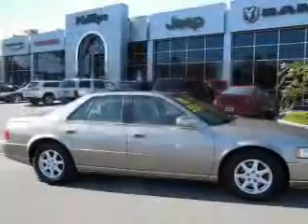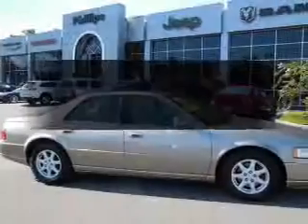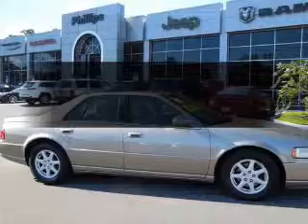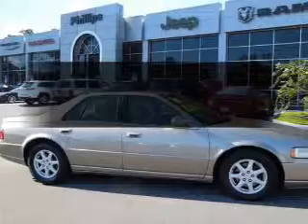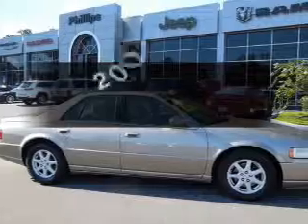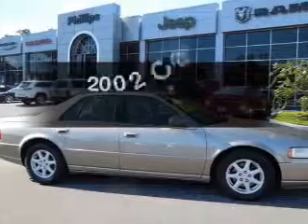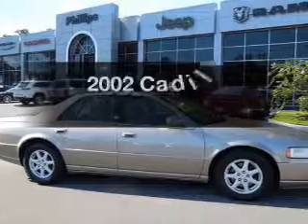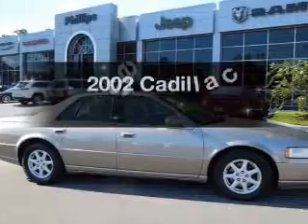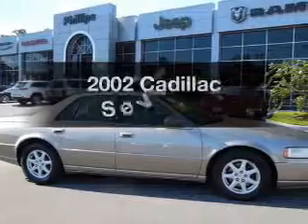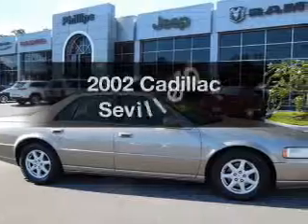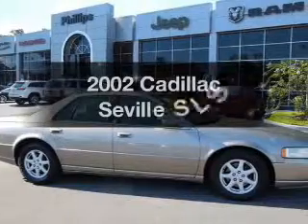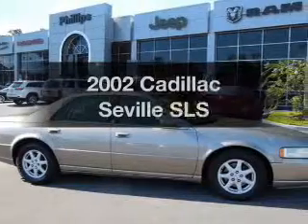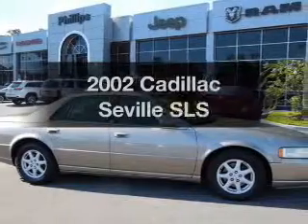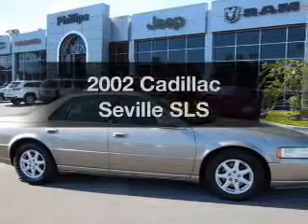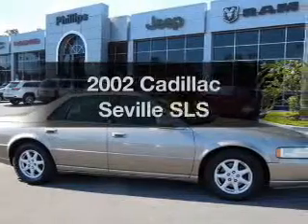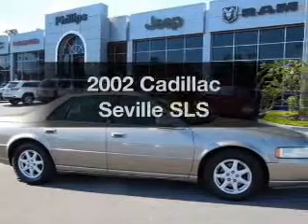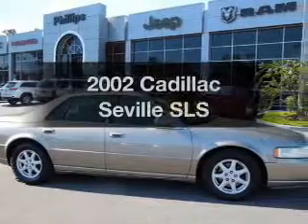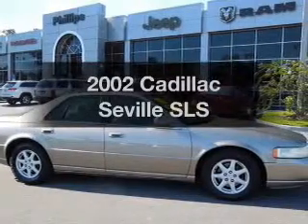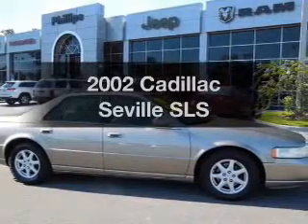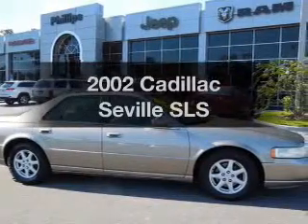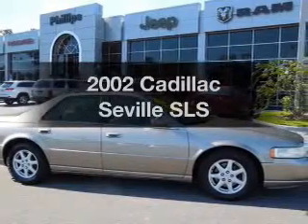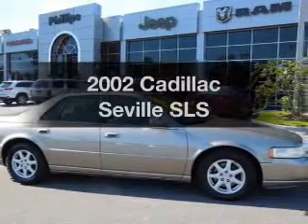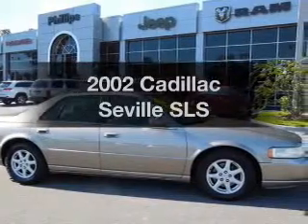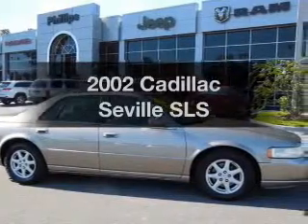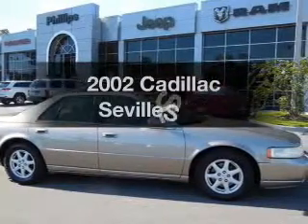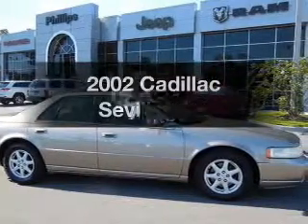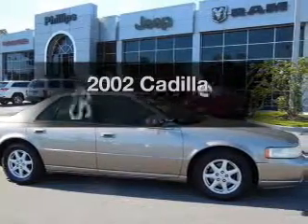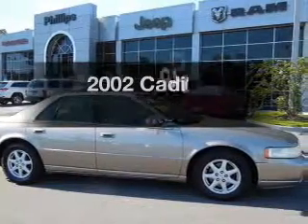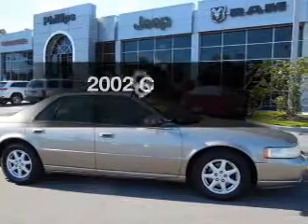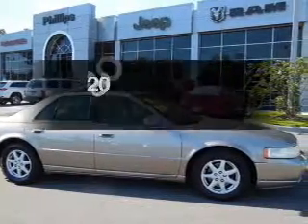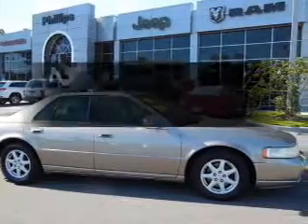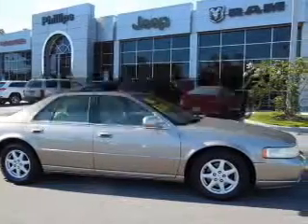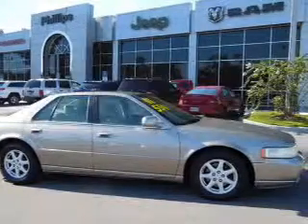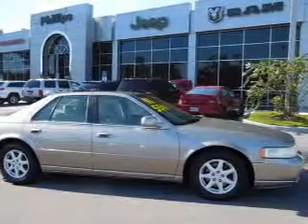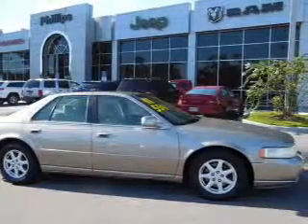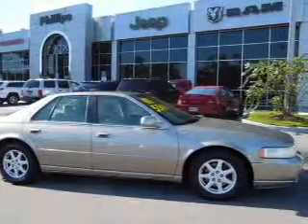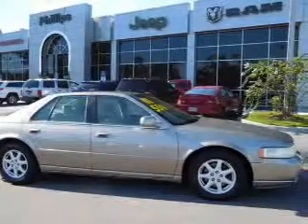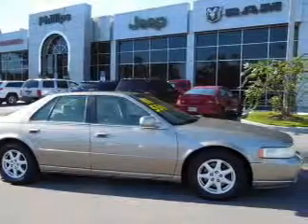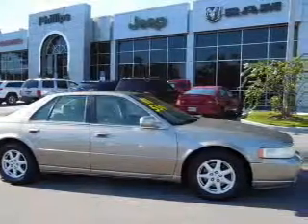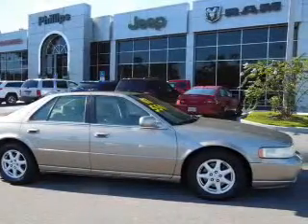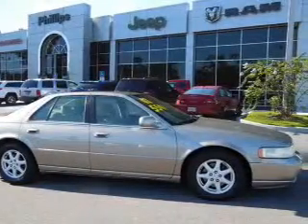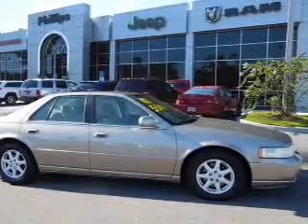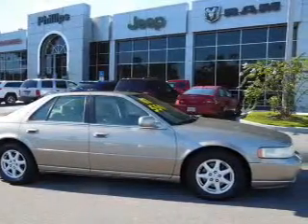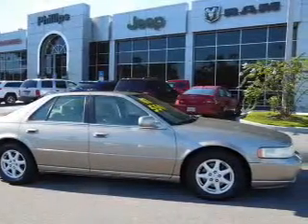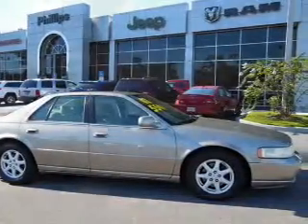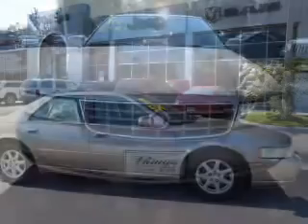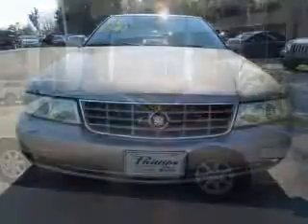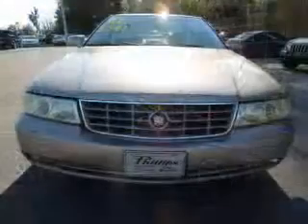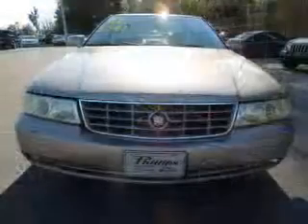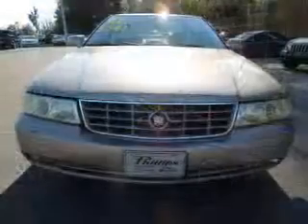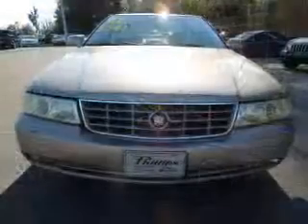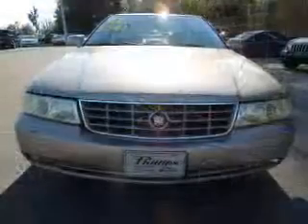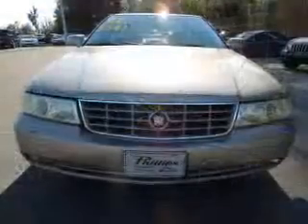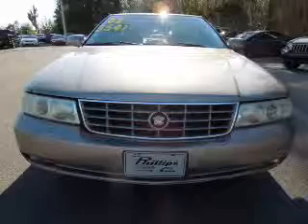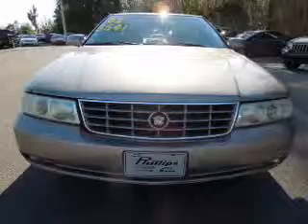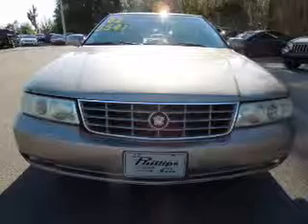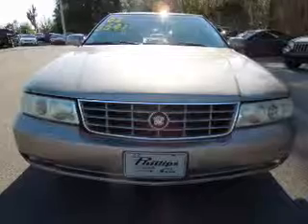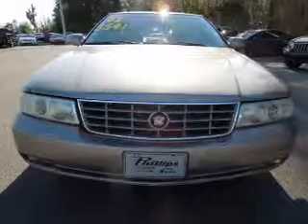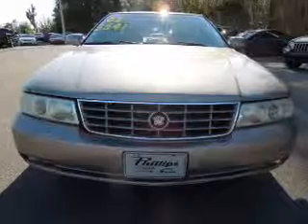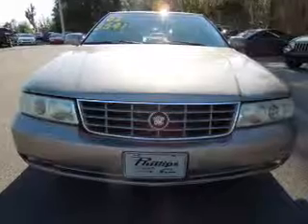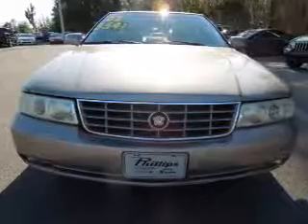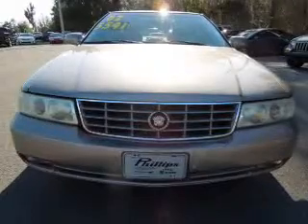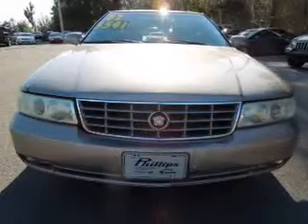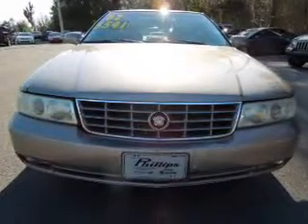Check out this 2002 Cadillac Seville. If you're looking for a first-rate auto, this one could be yours today.